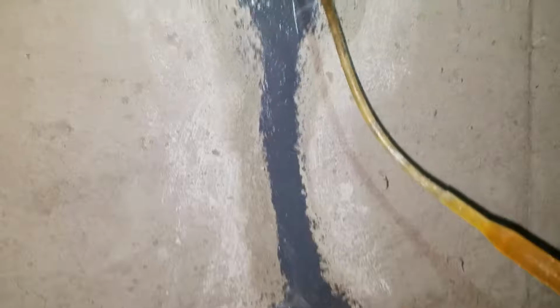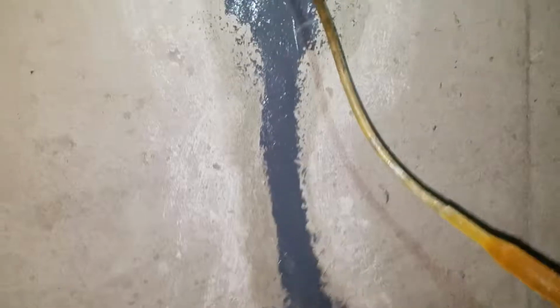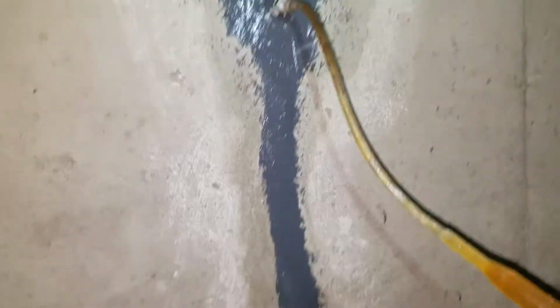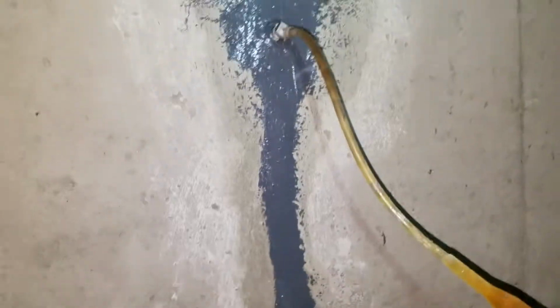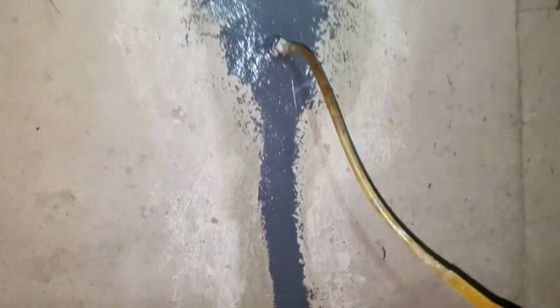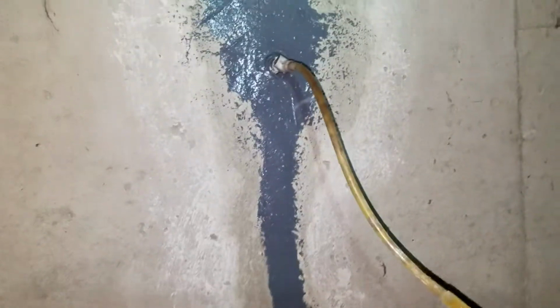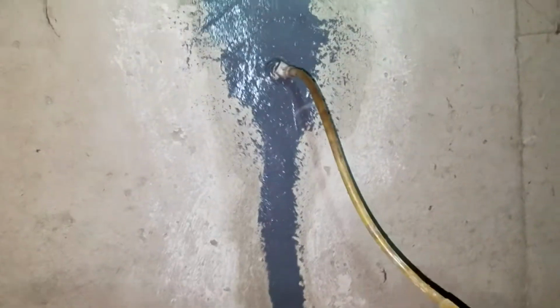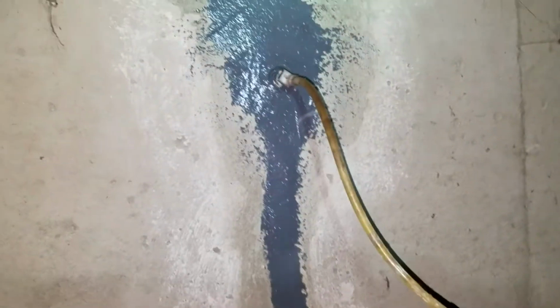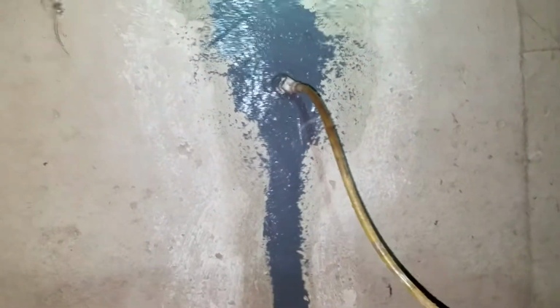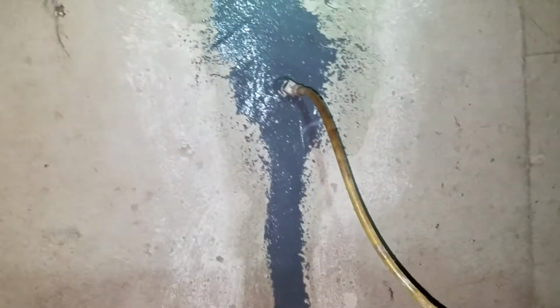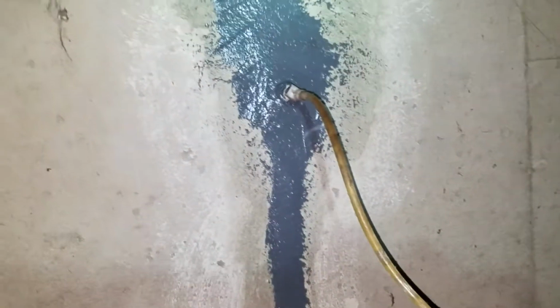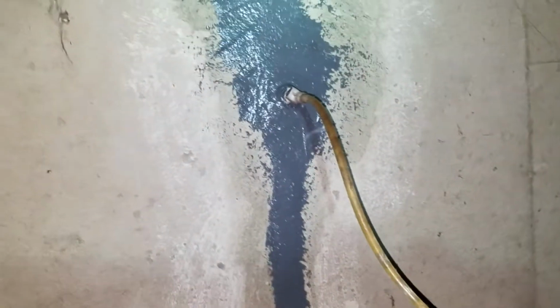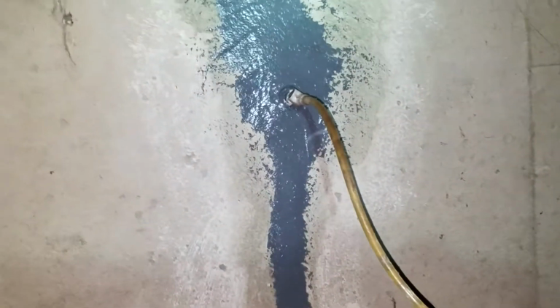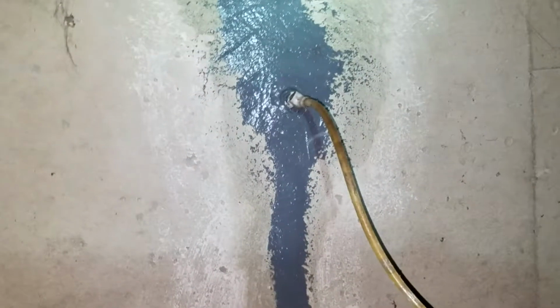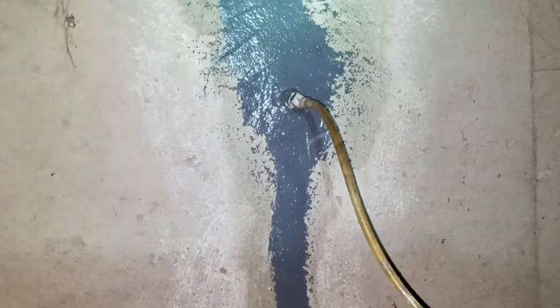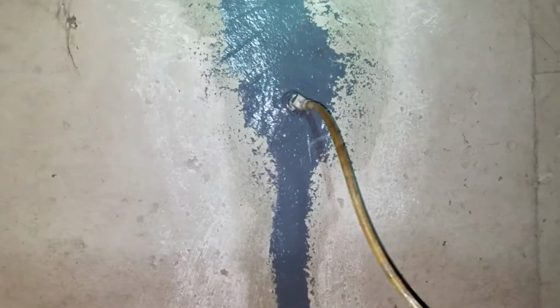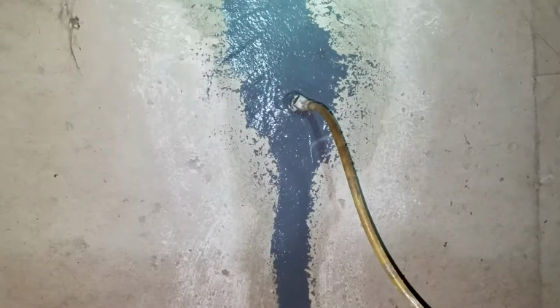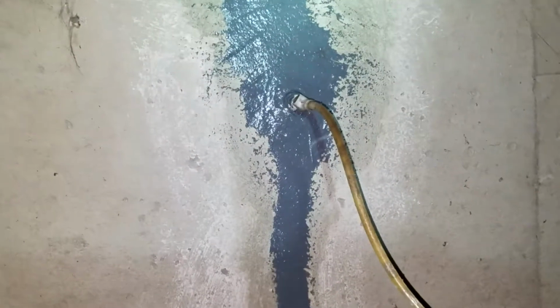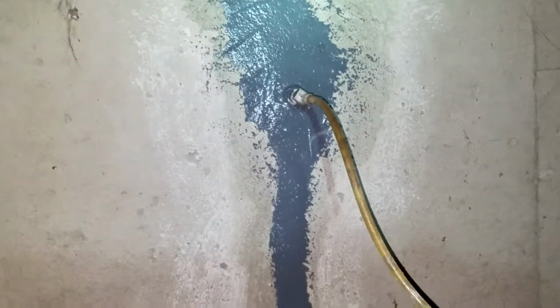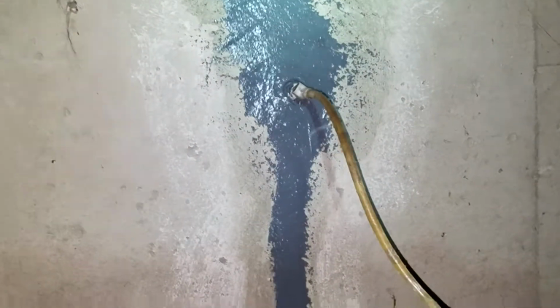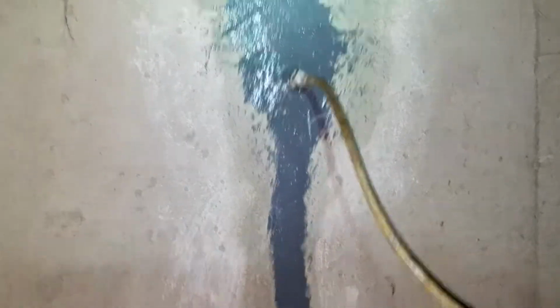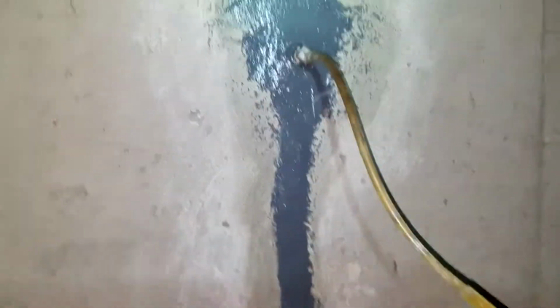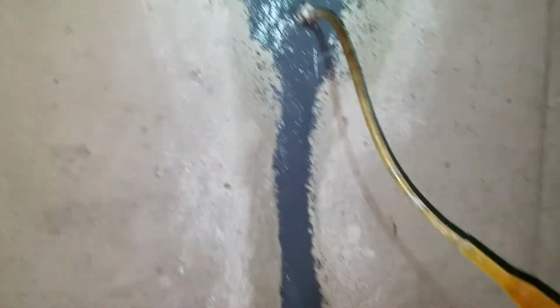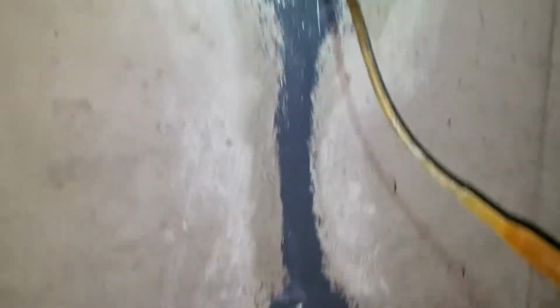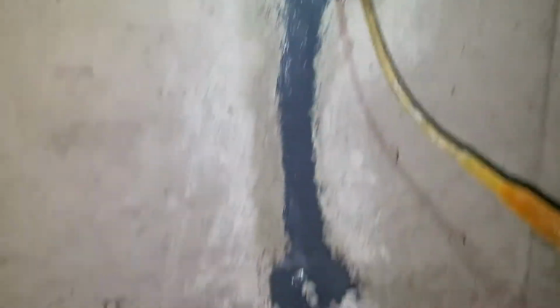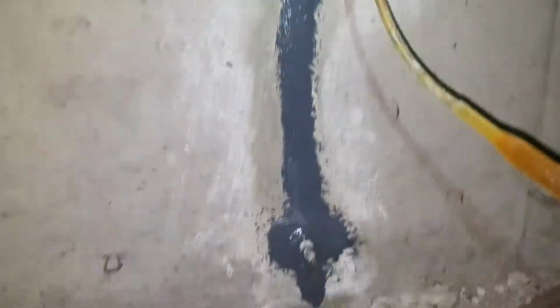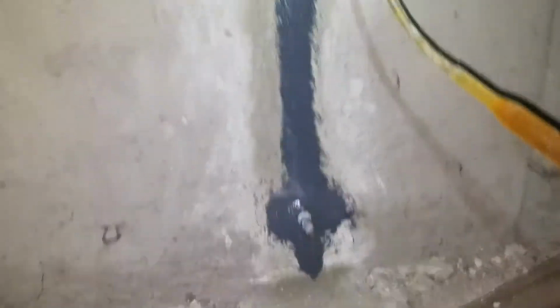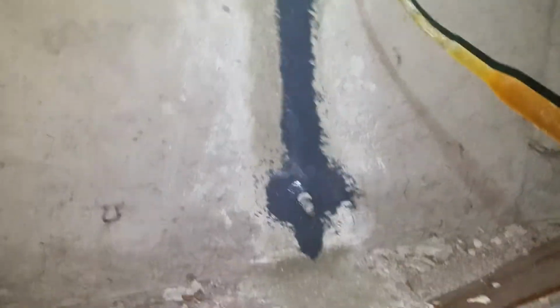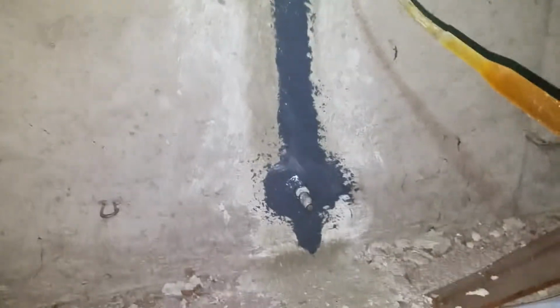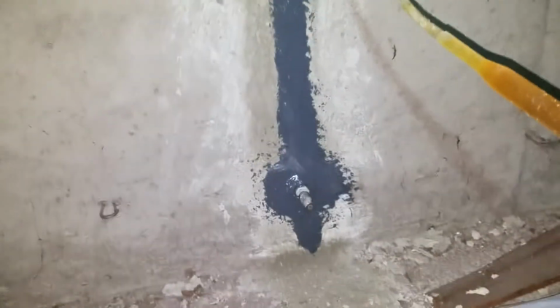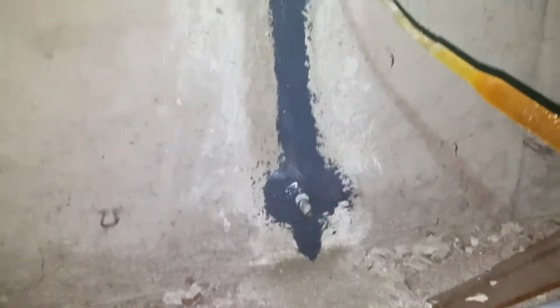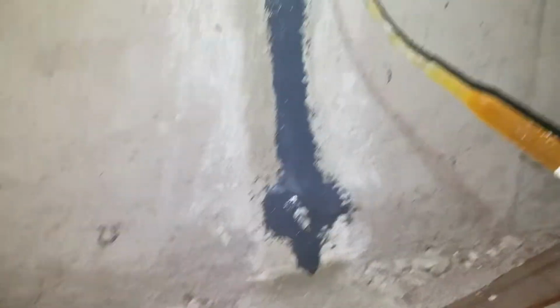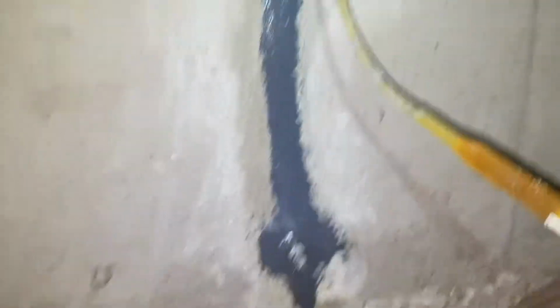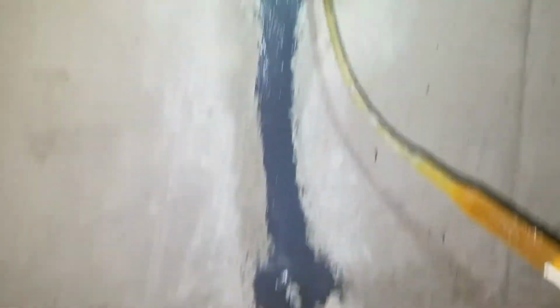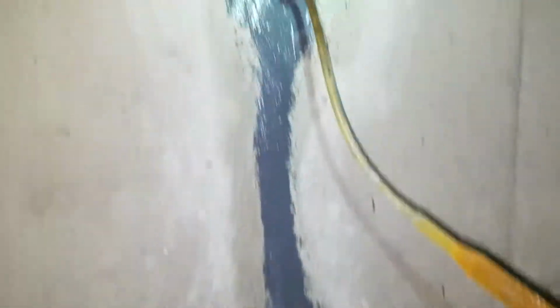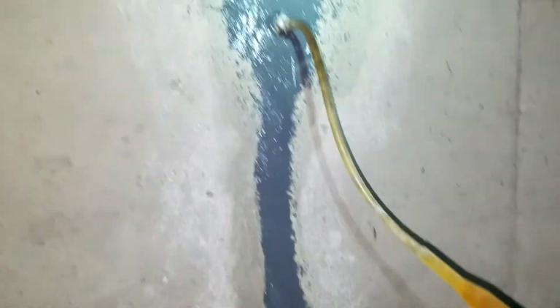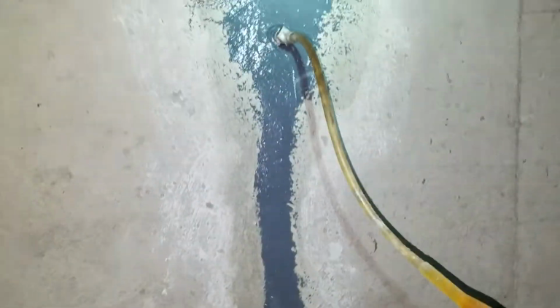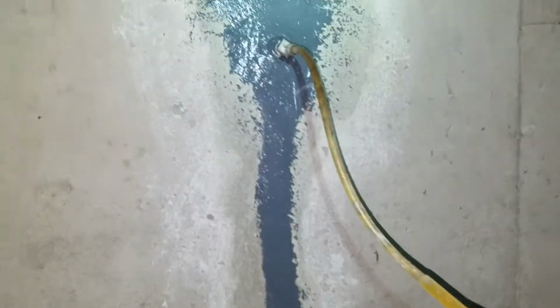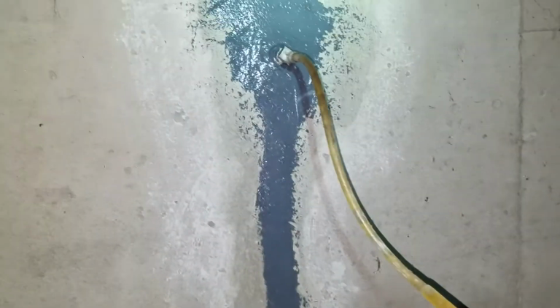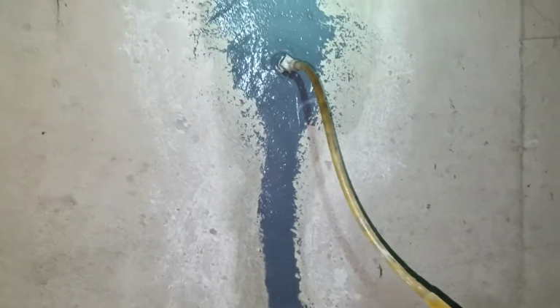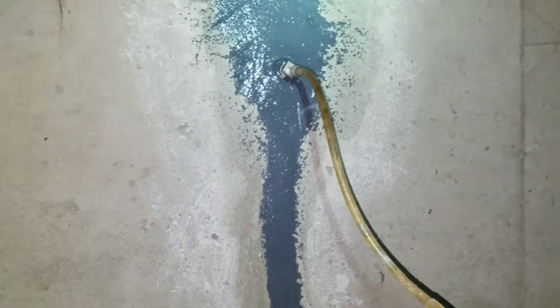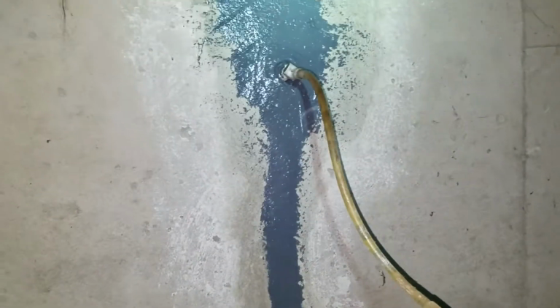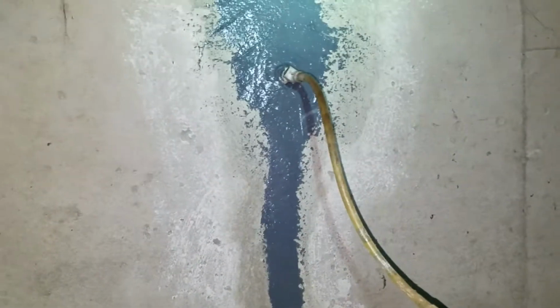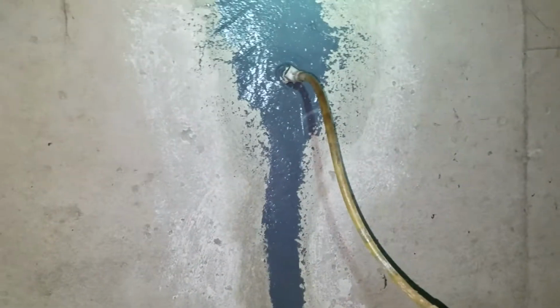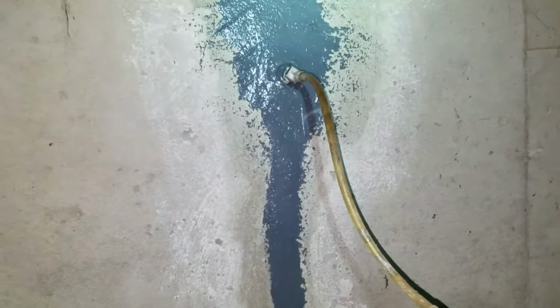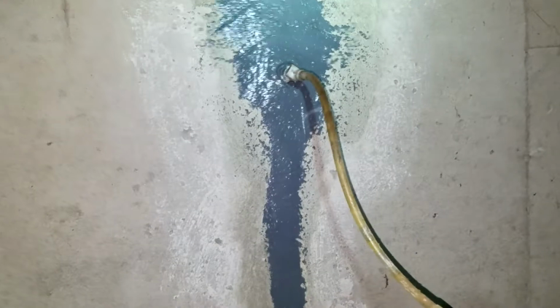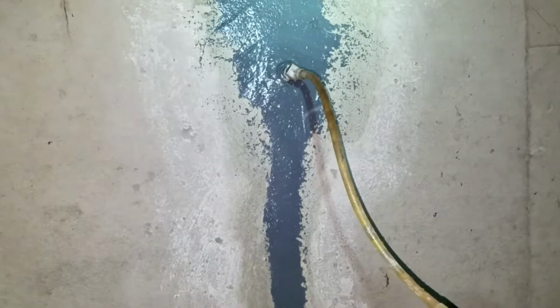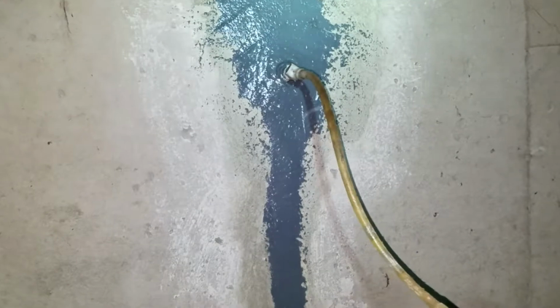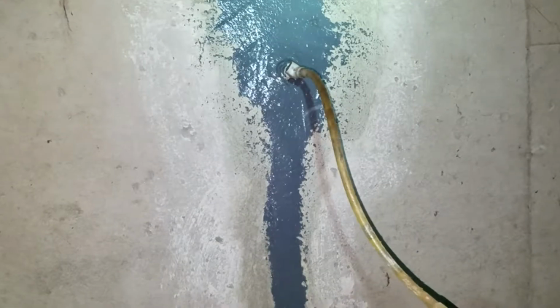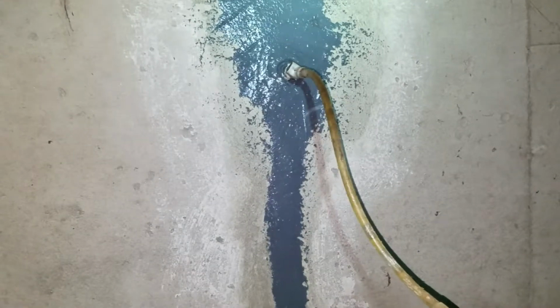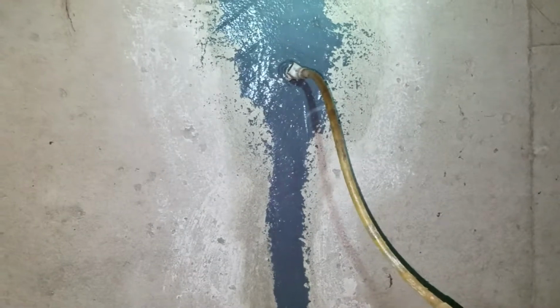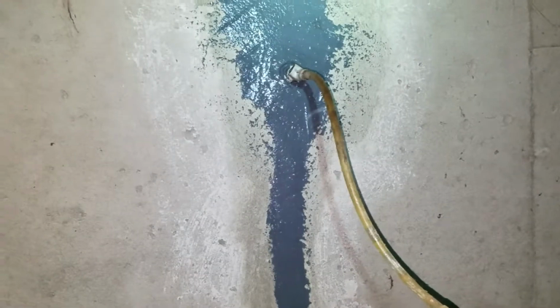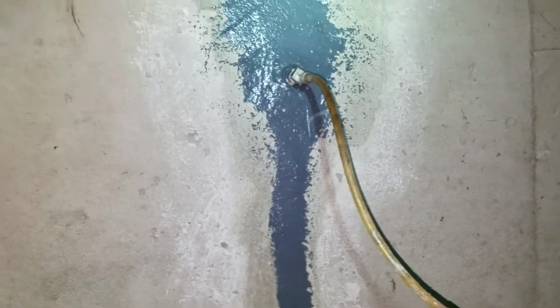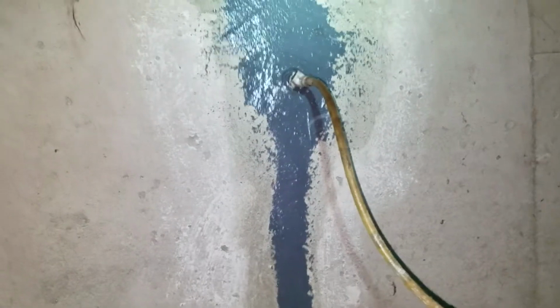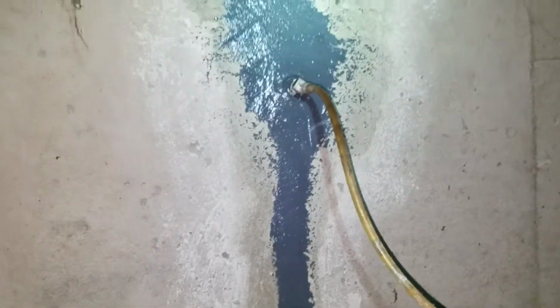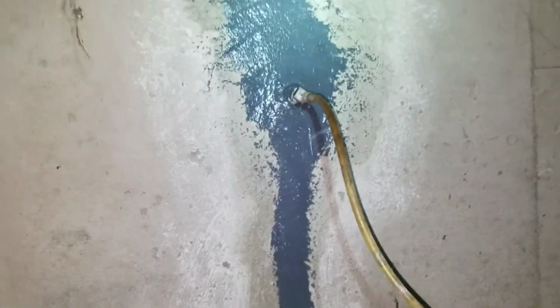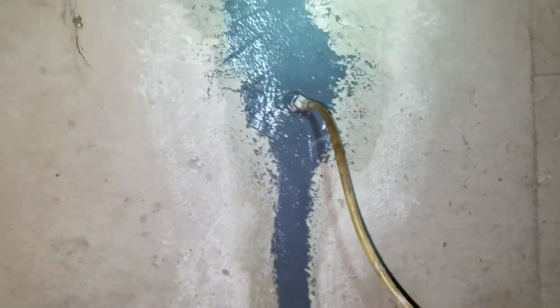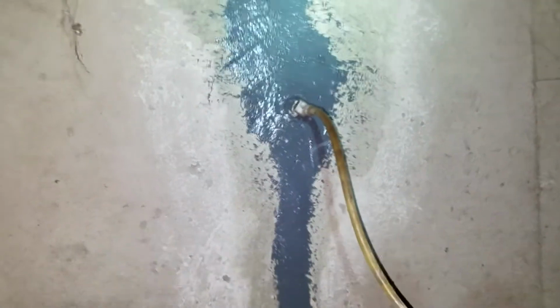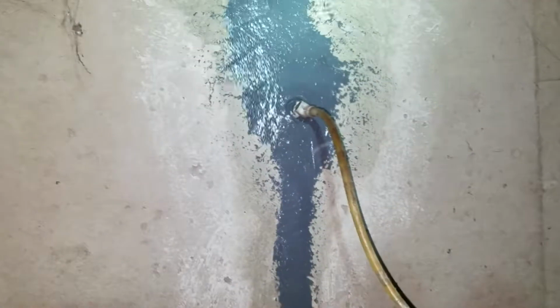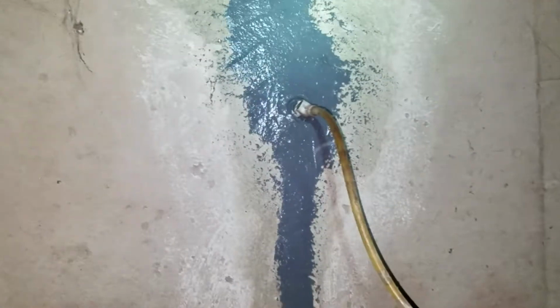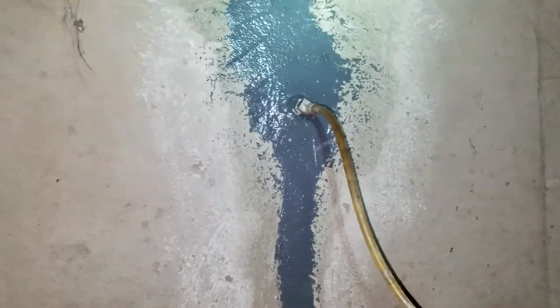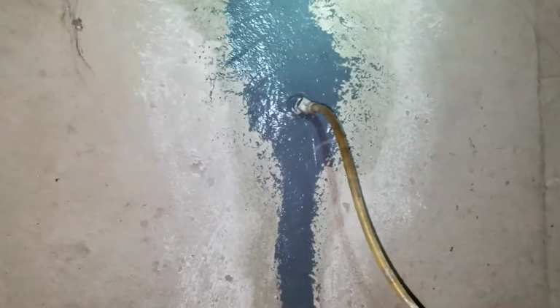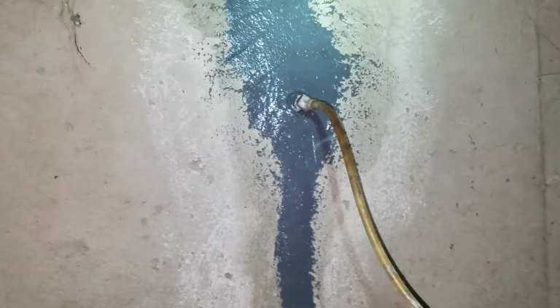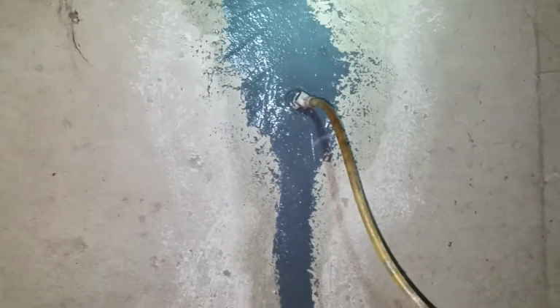Welcome to MB Vista's Epoxy Injection Crack Repair. We're on another cross-based foundation crack repair job here in Boulder, Colorado.